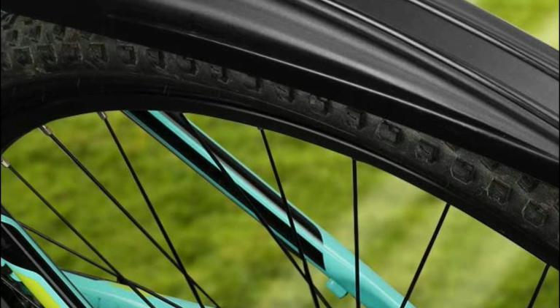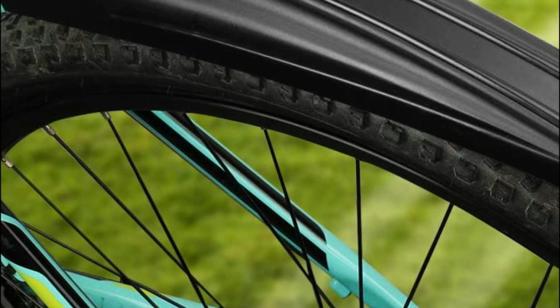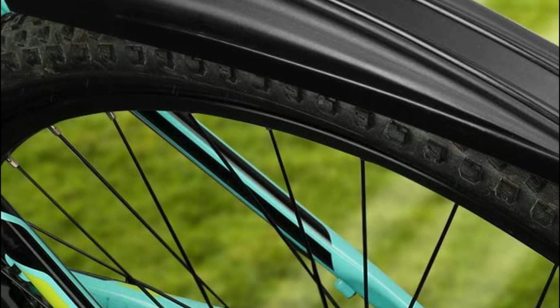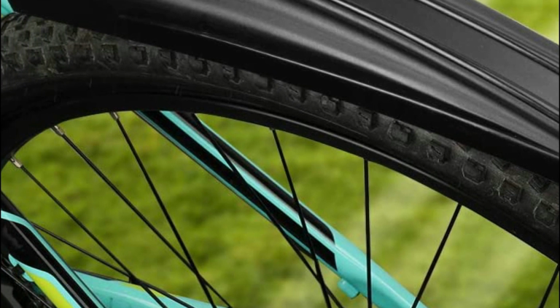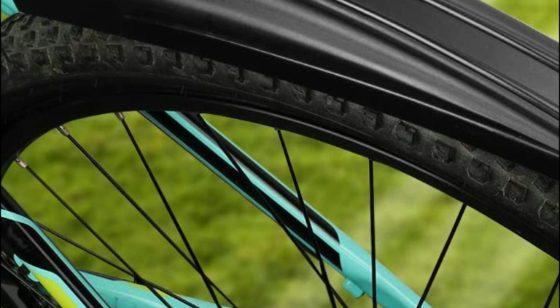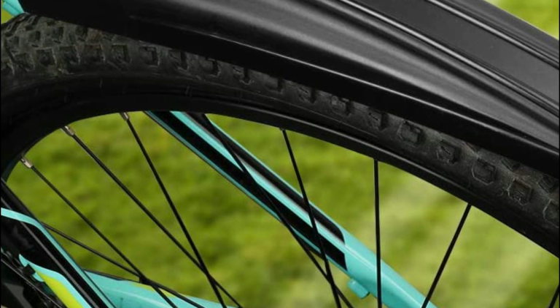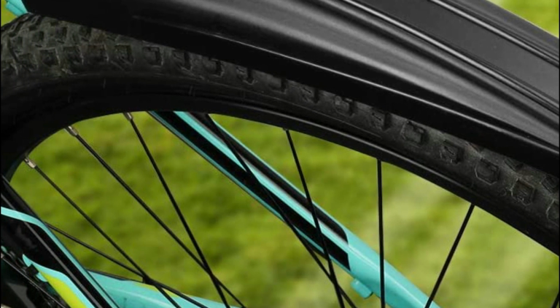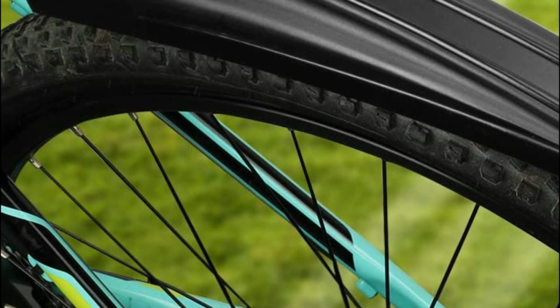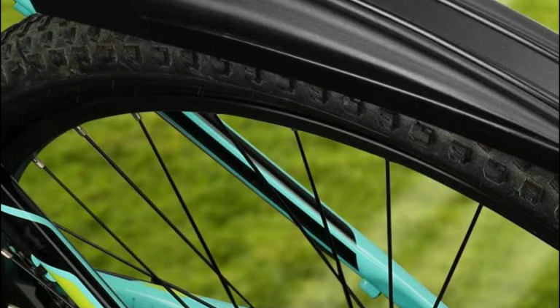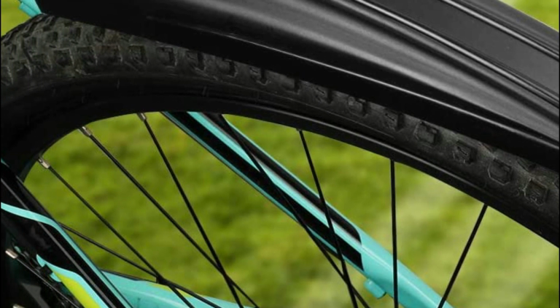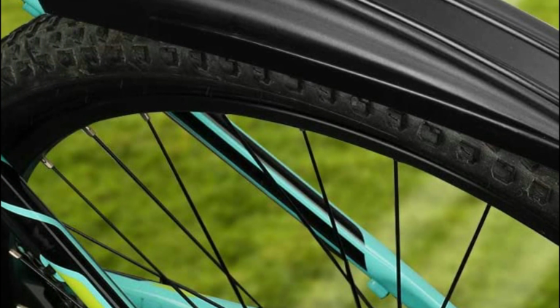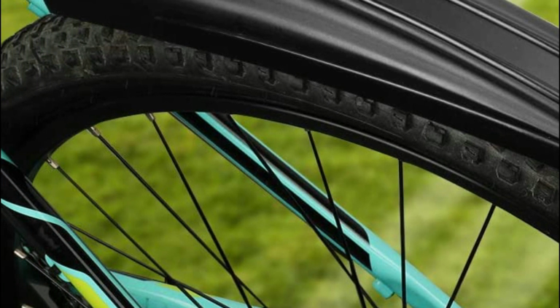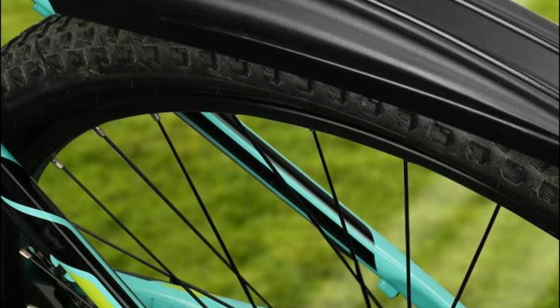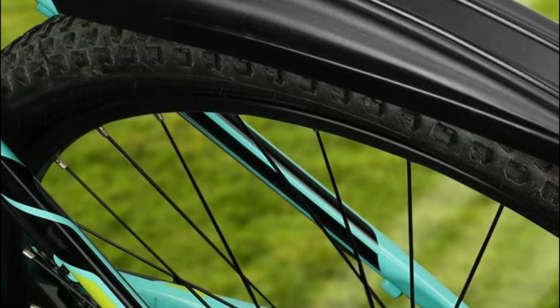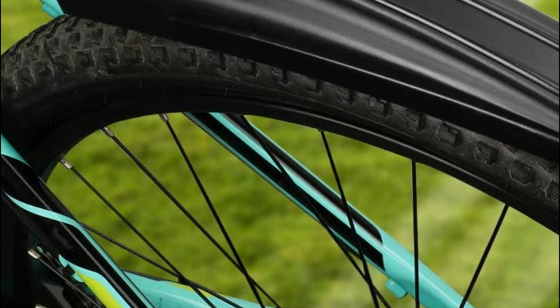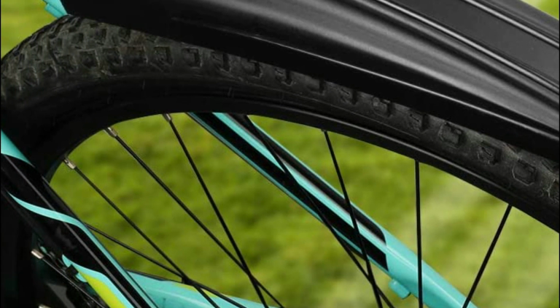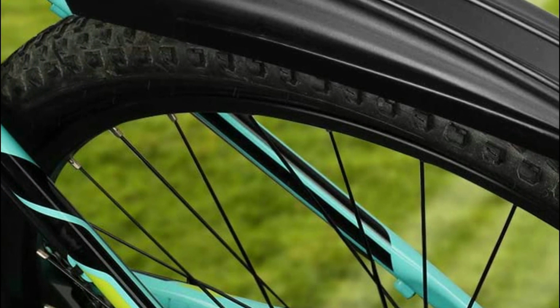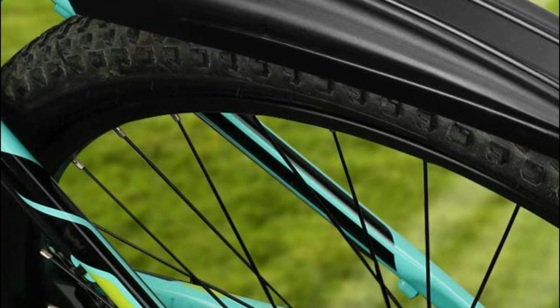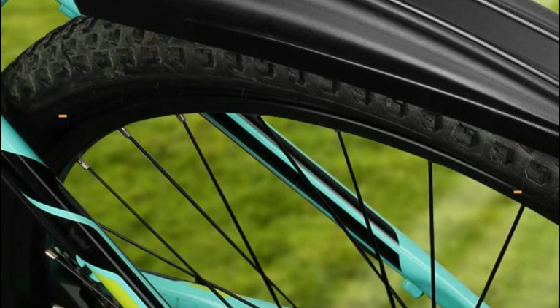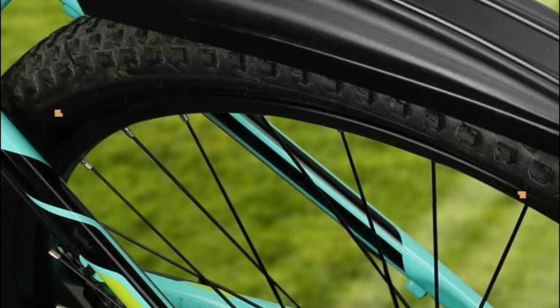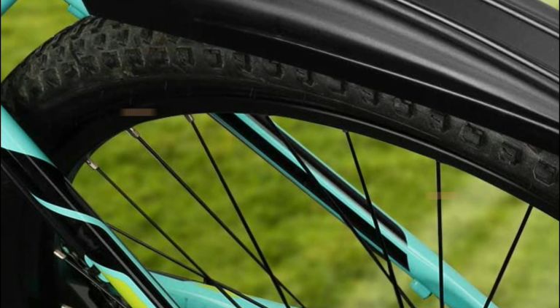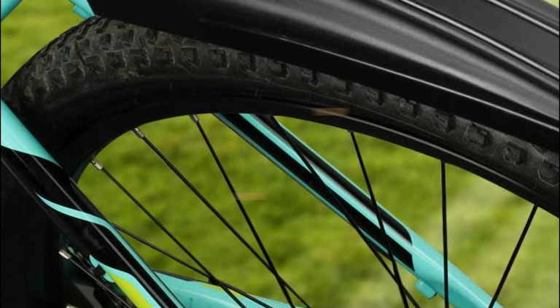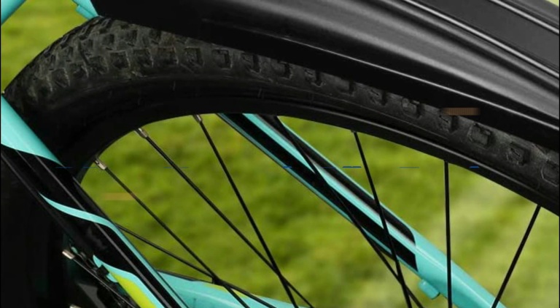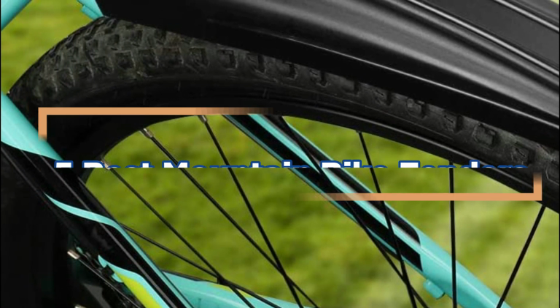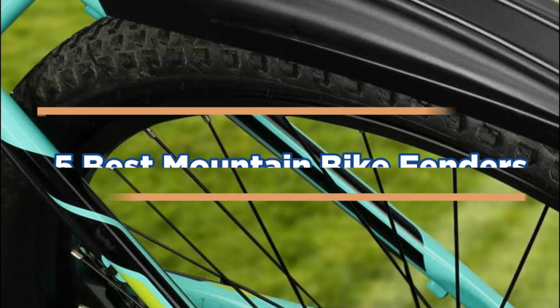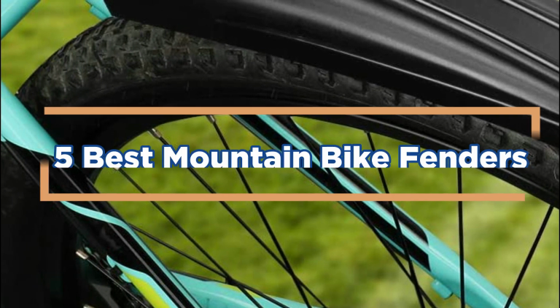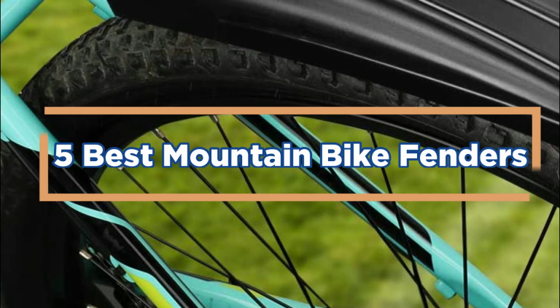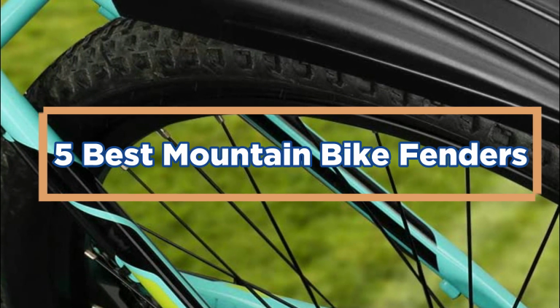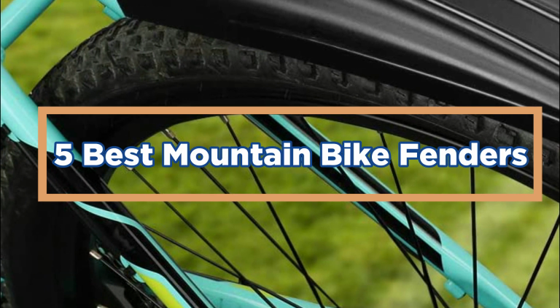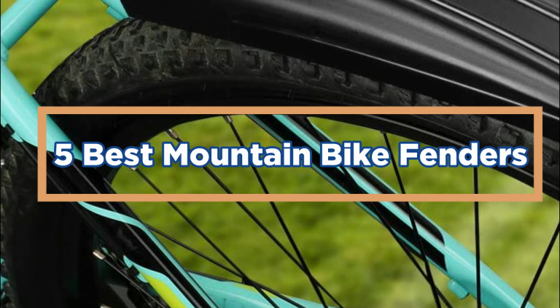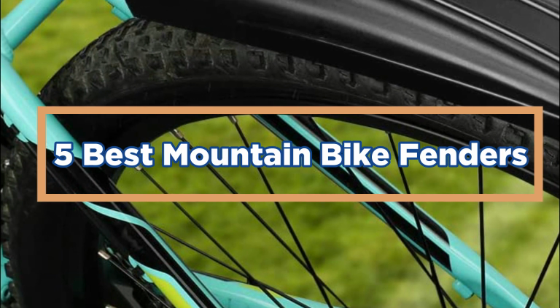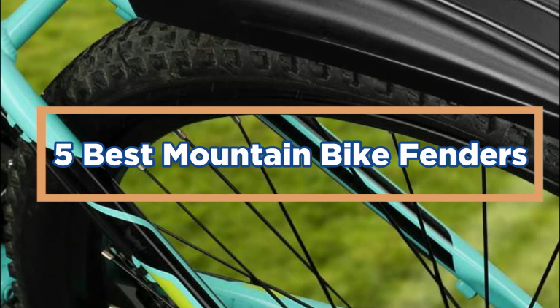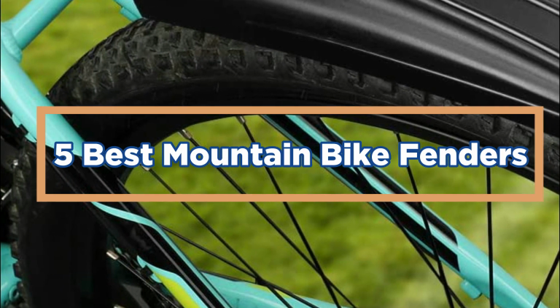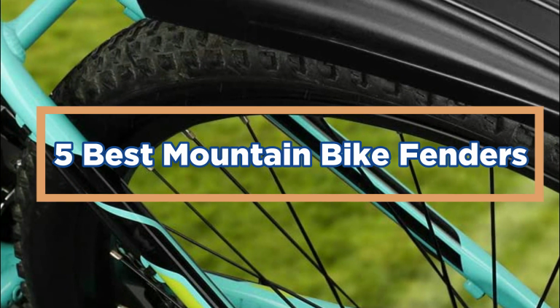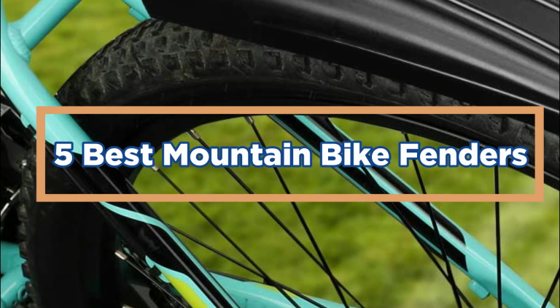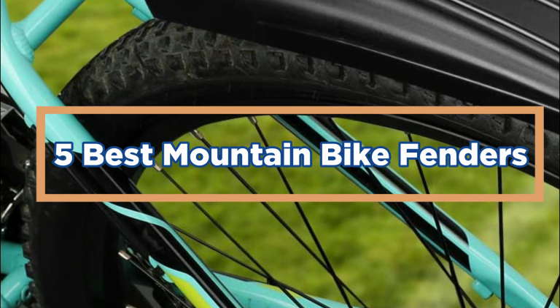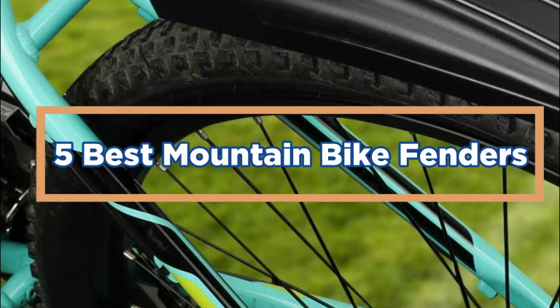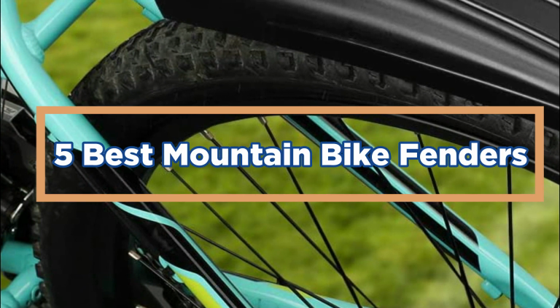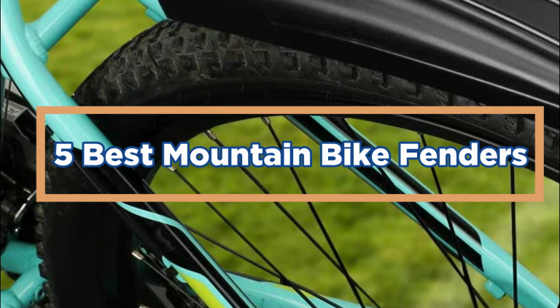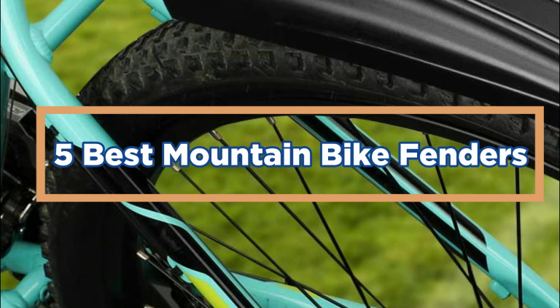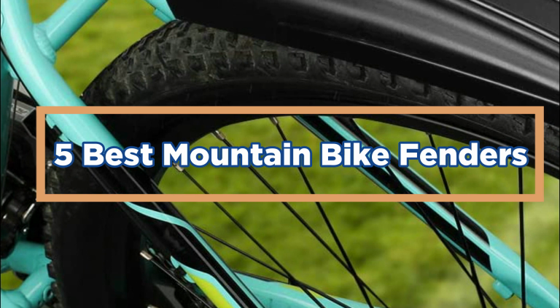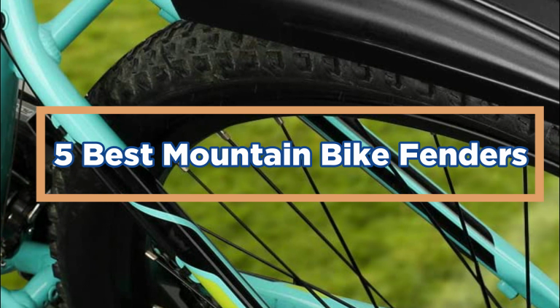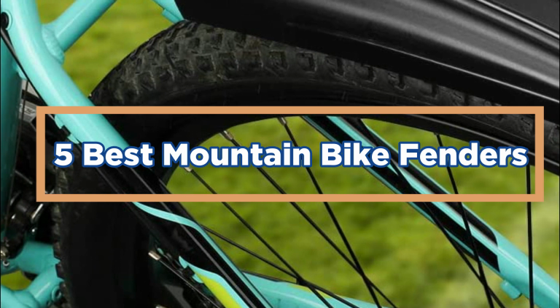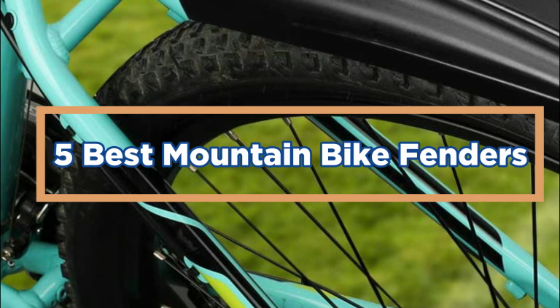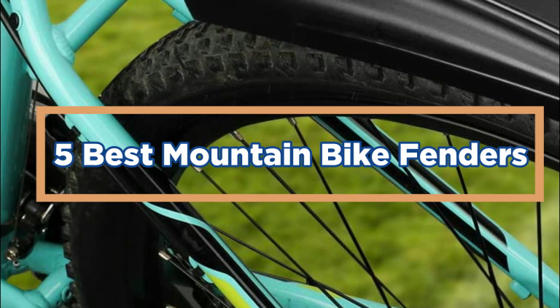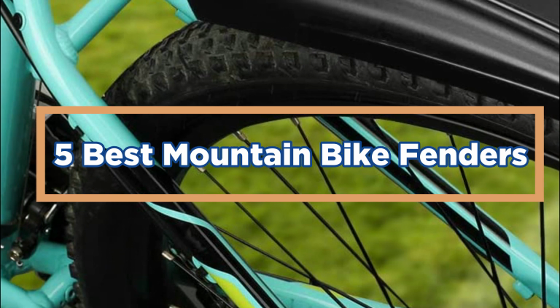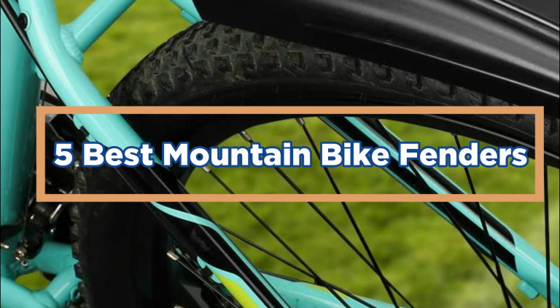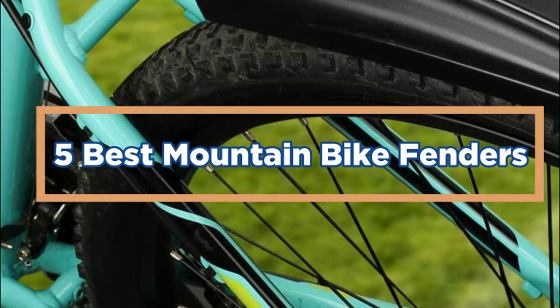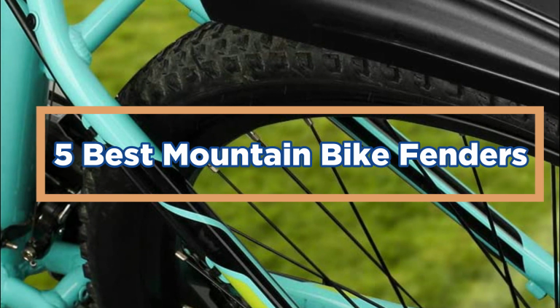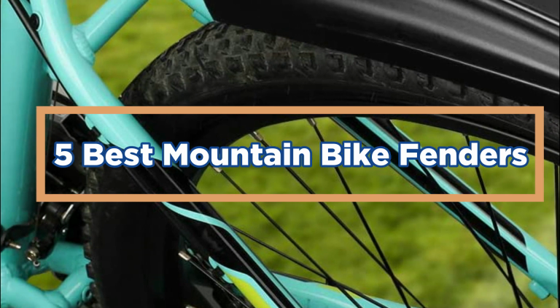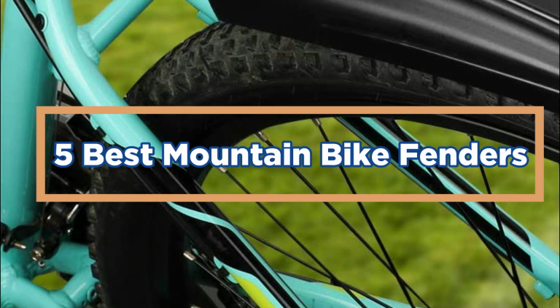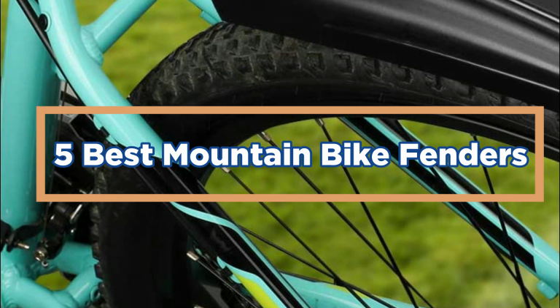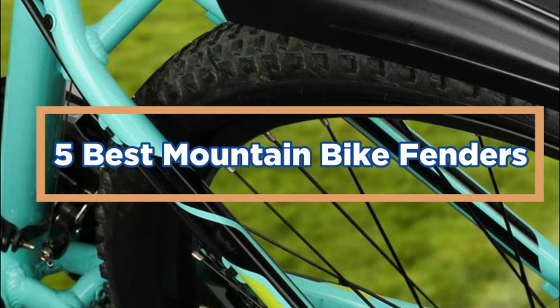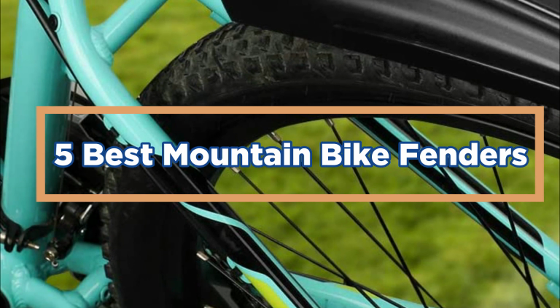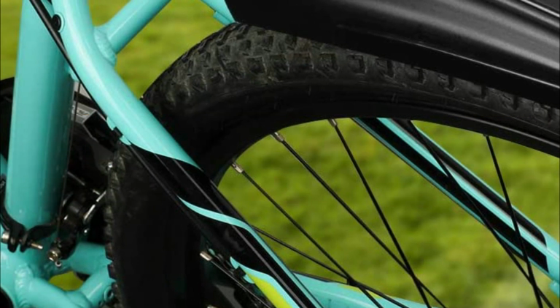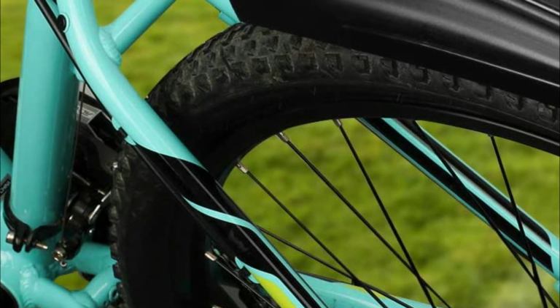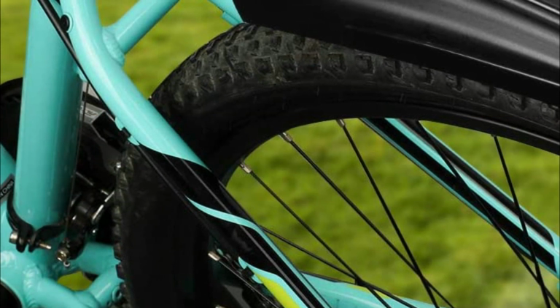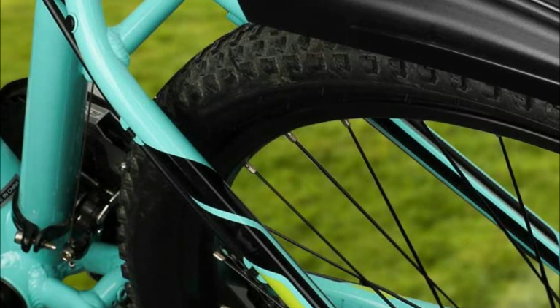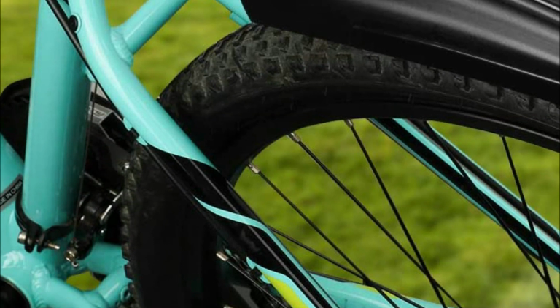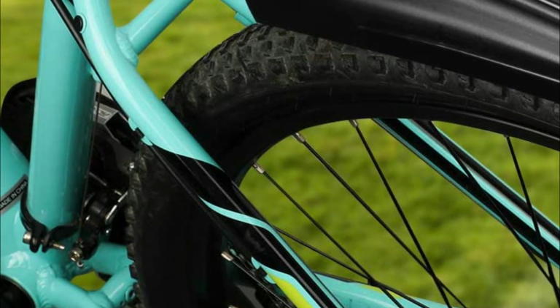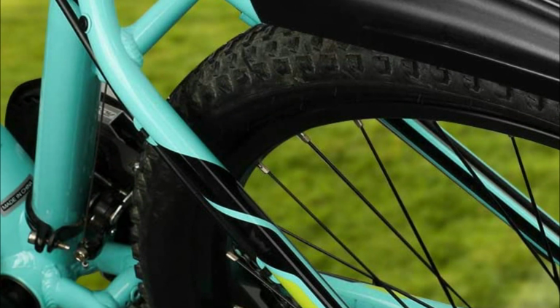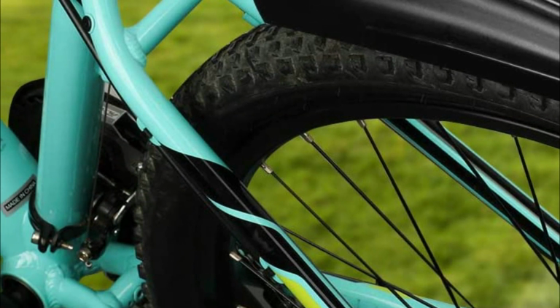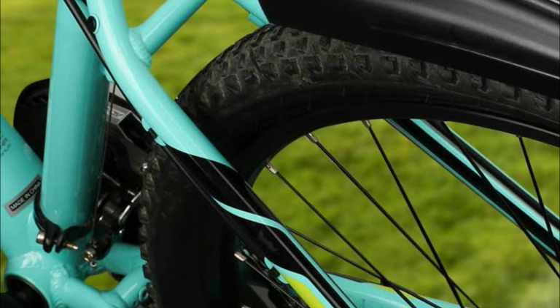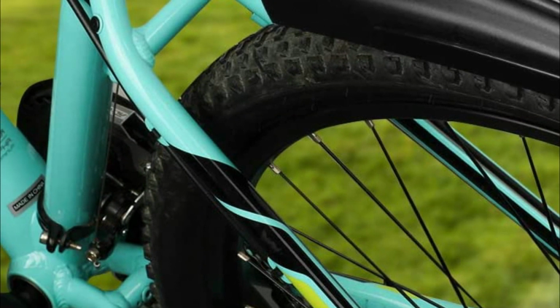In today's video, we will show you the top 5 best mountain bike fenders. So, let's get started.